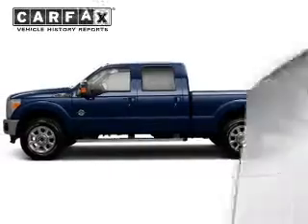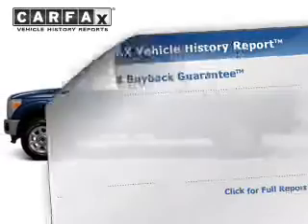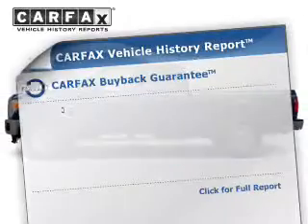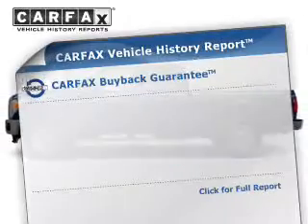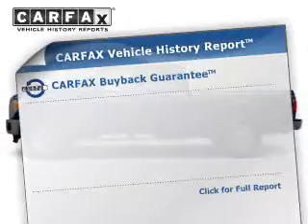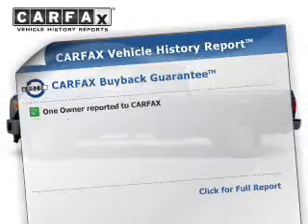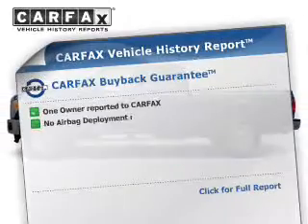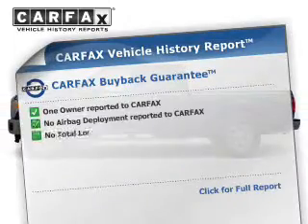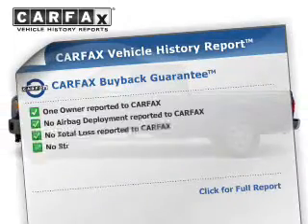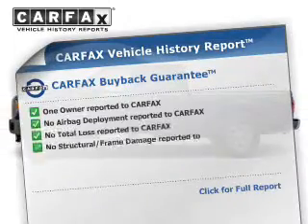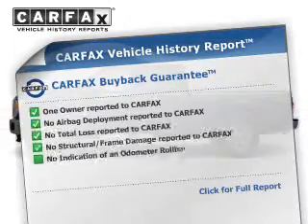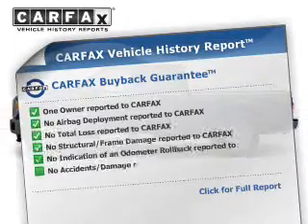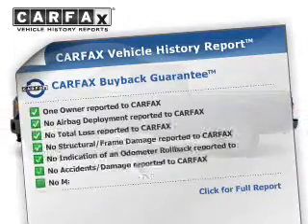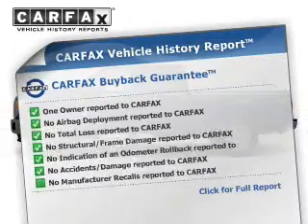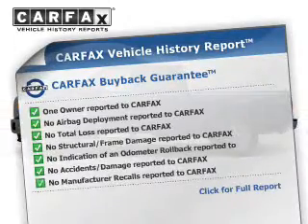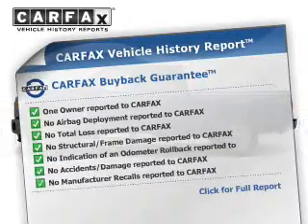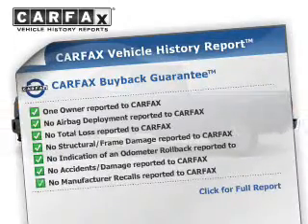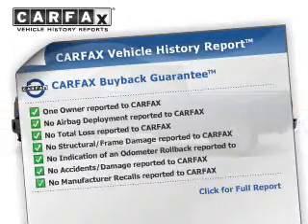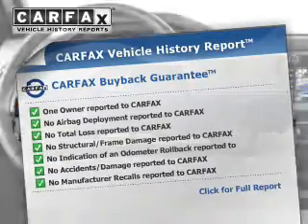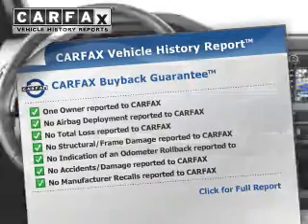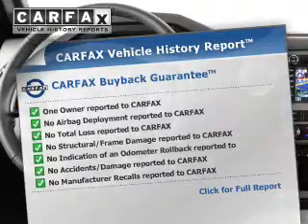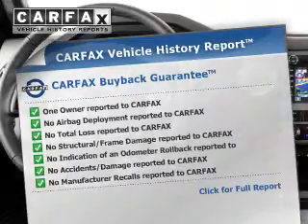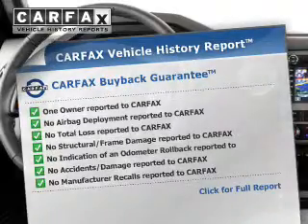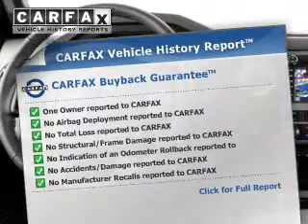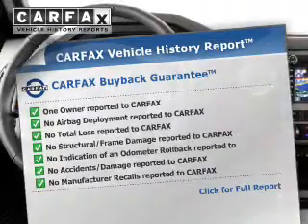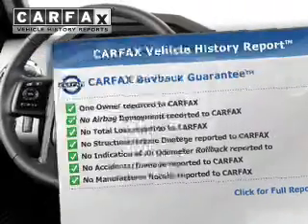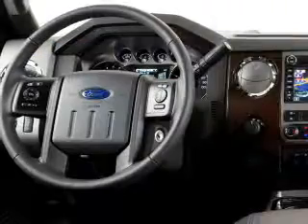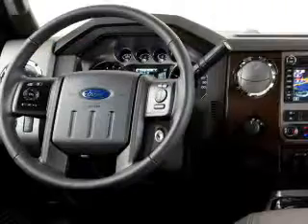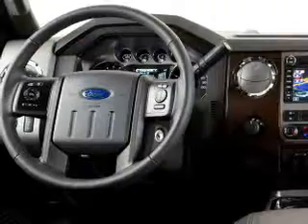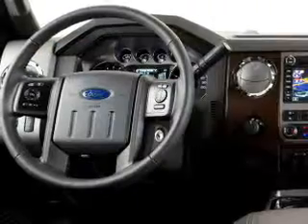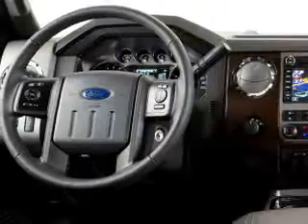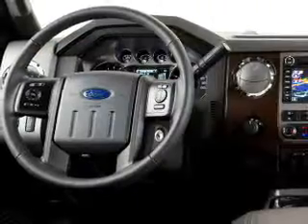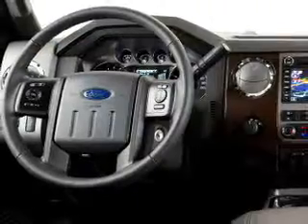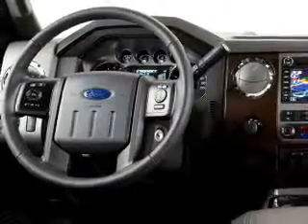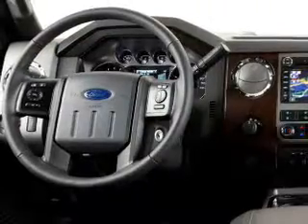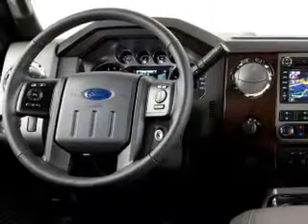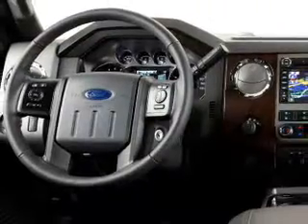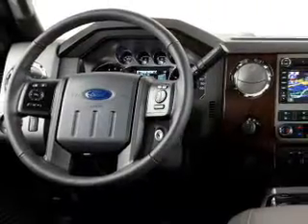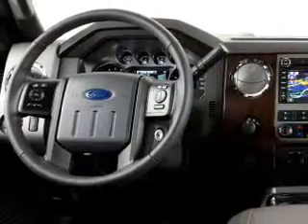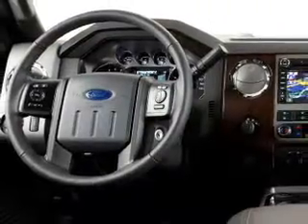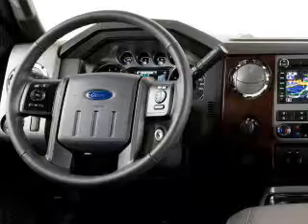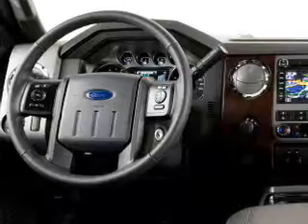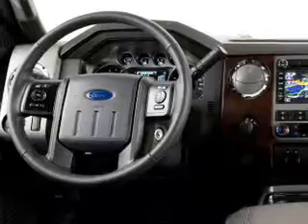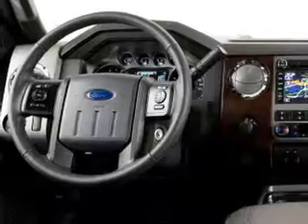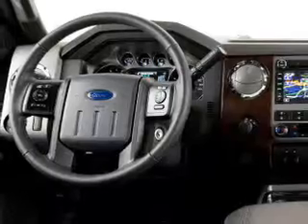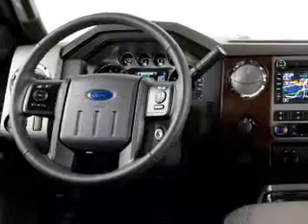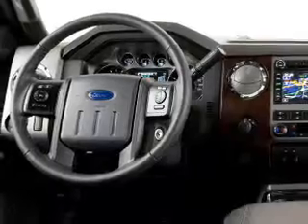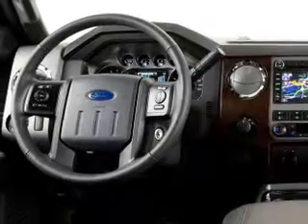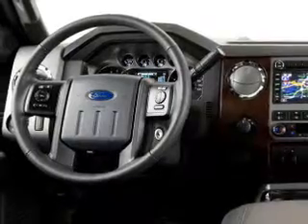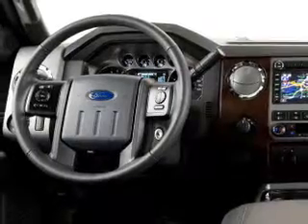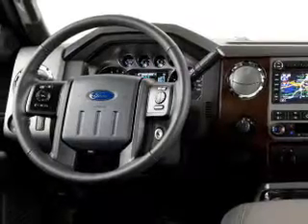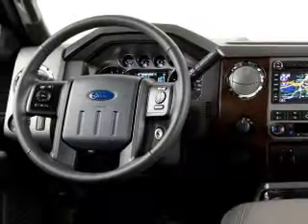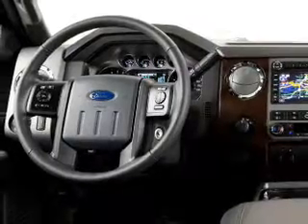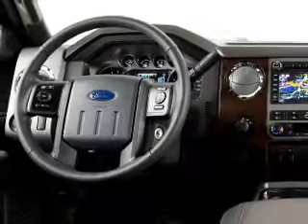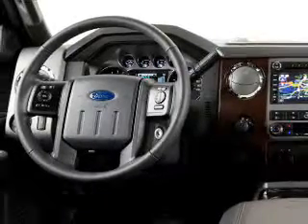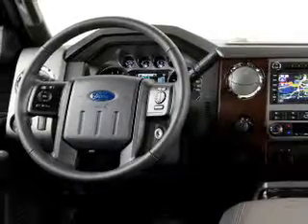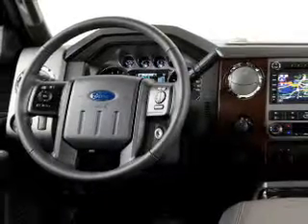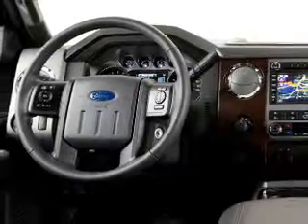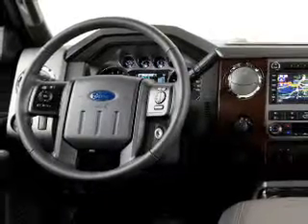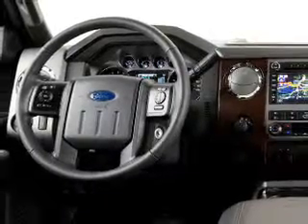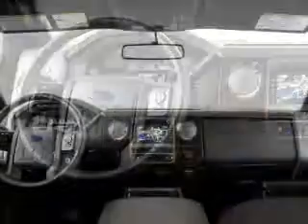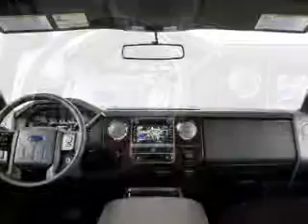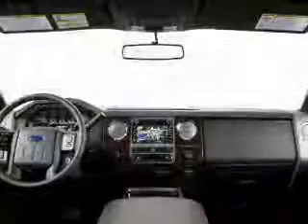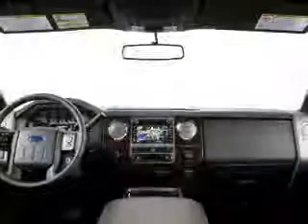Carfax has offered to provide you with peace of mind. Our website offers more information on all of our vehicles. Call us today to start test driving.